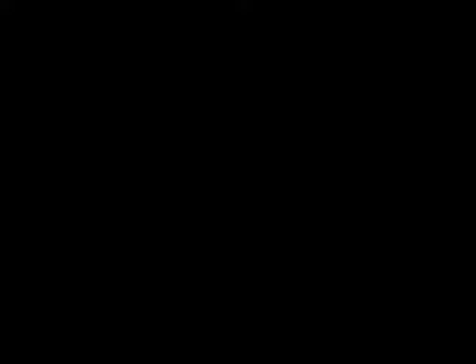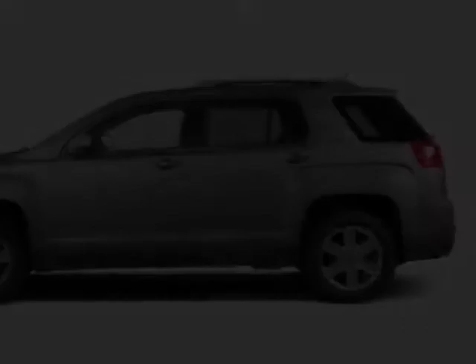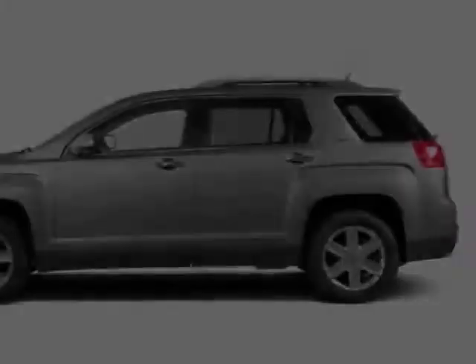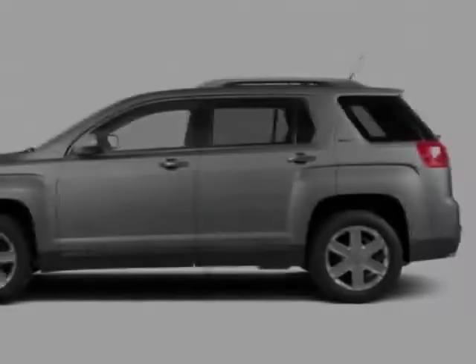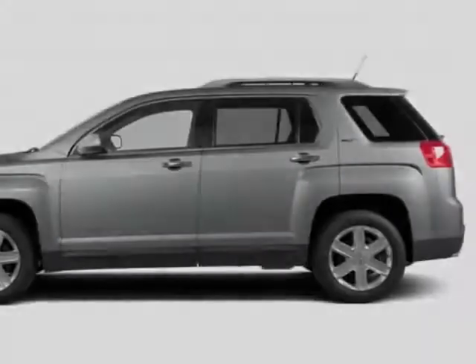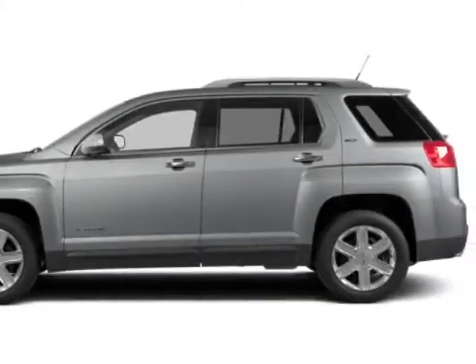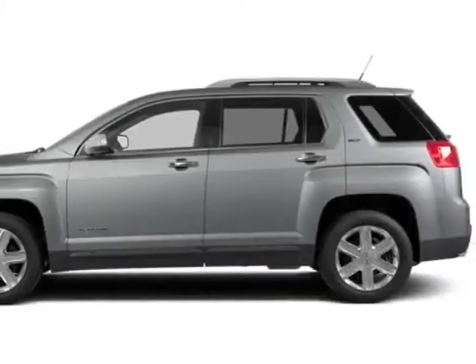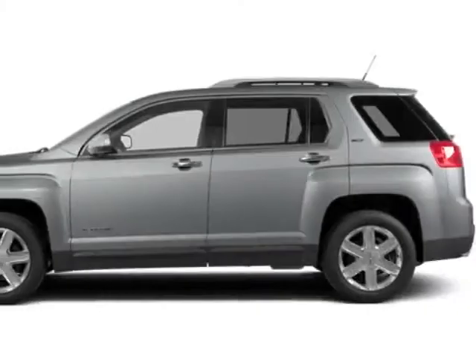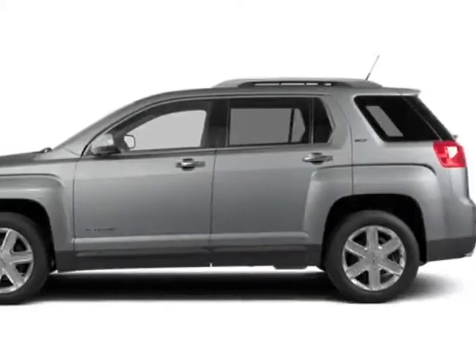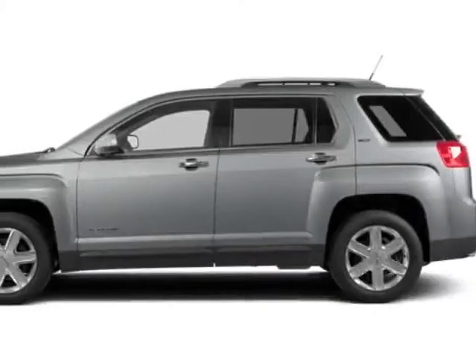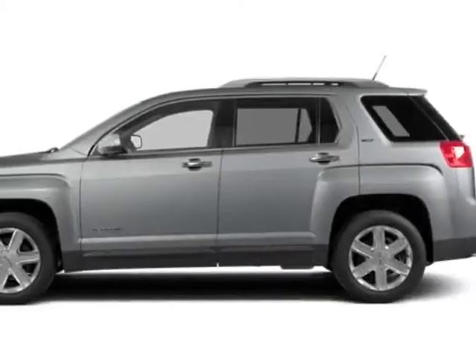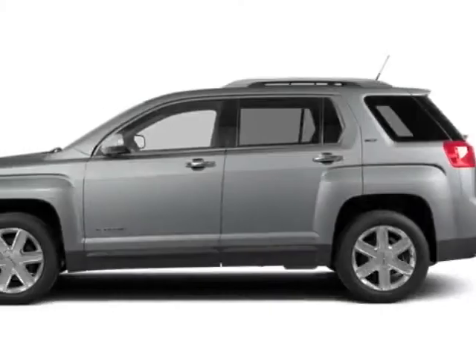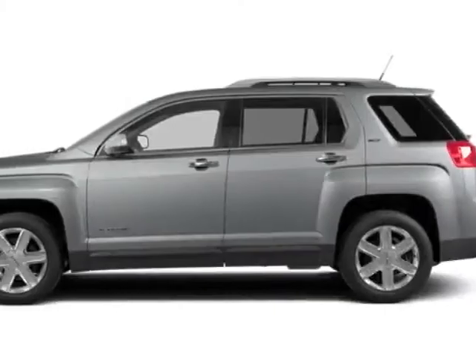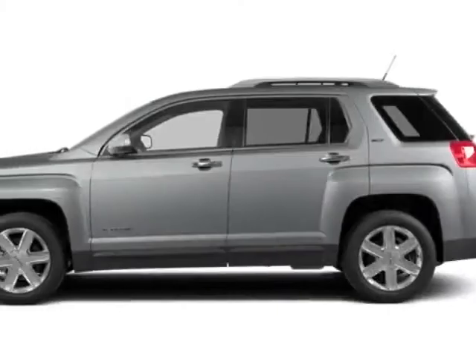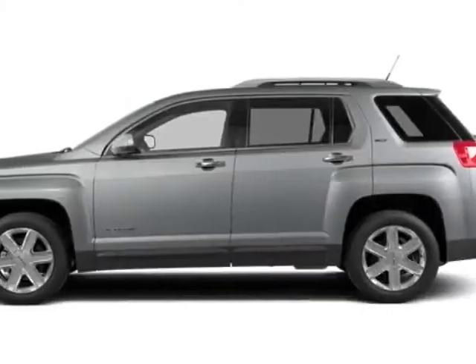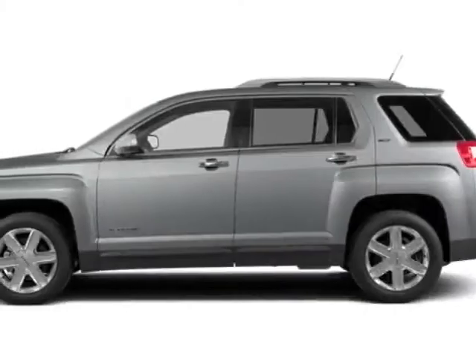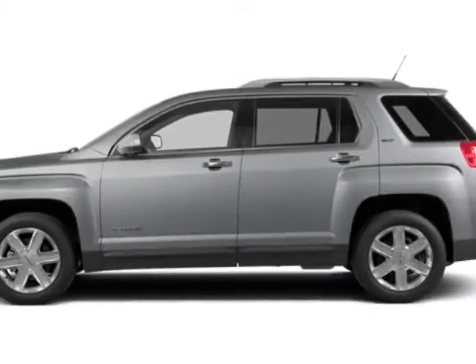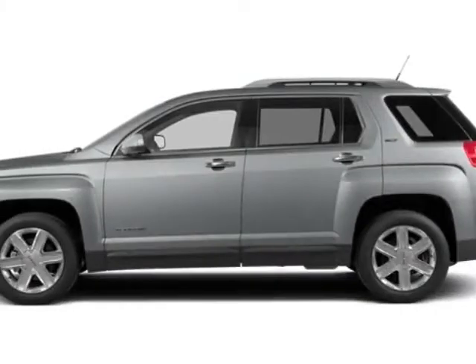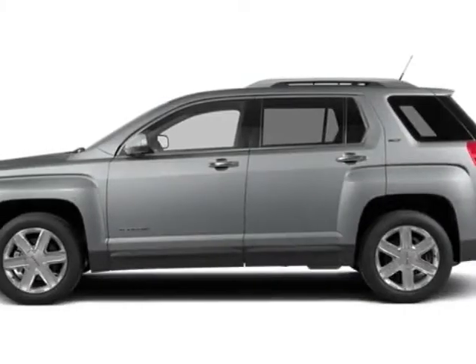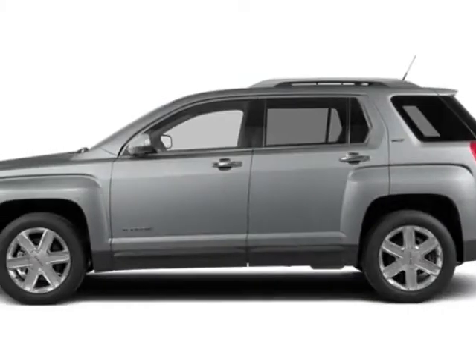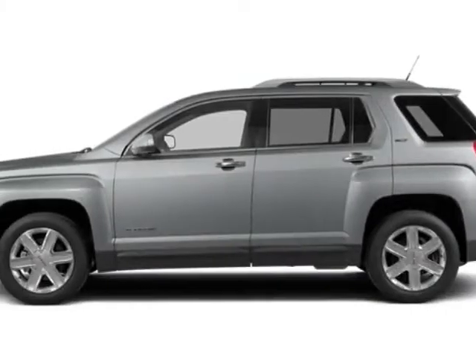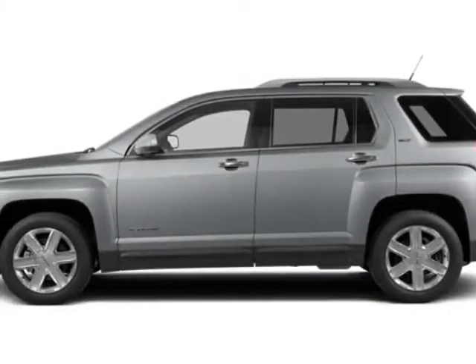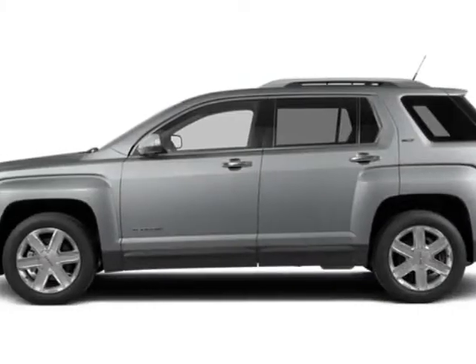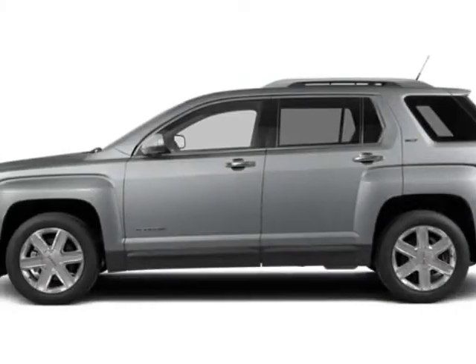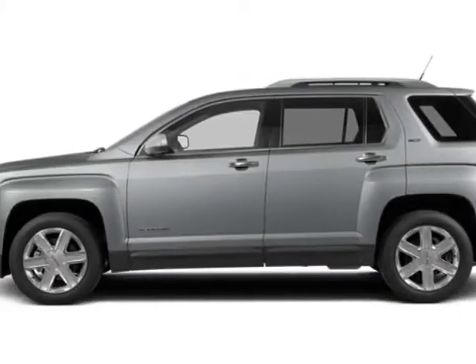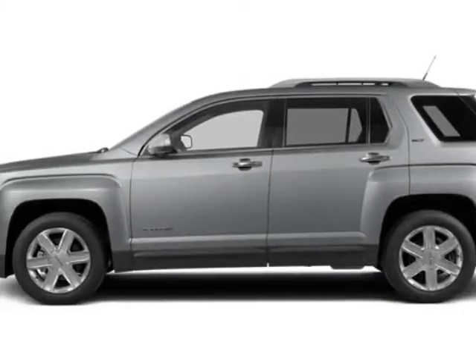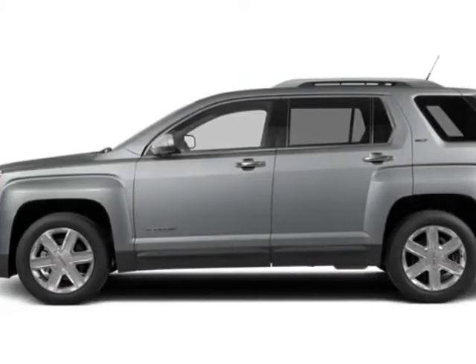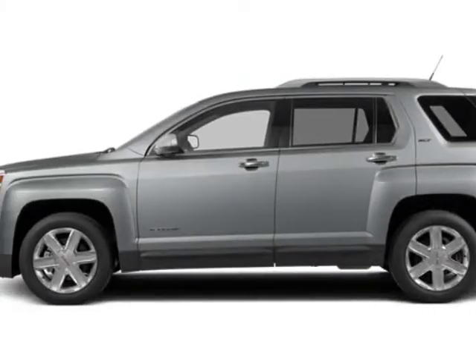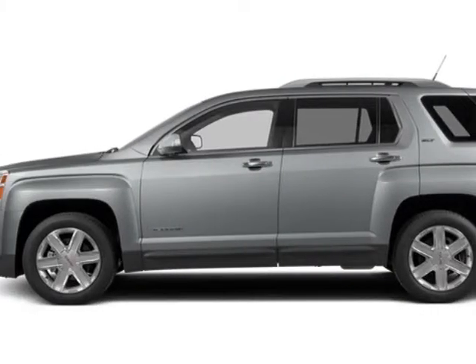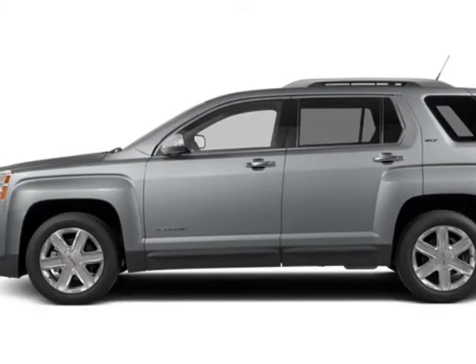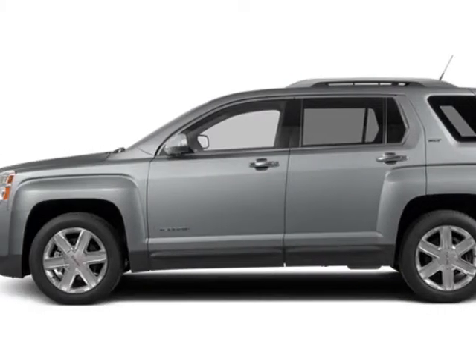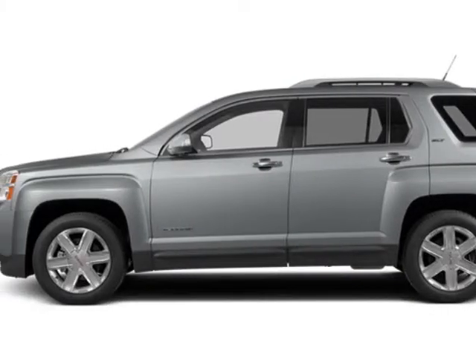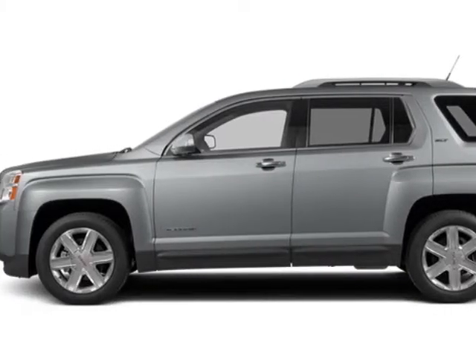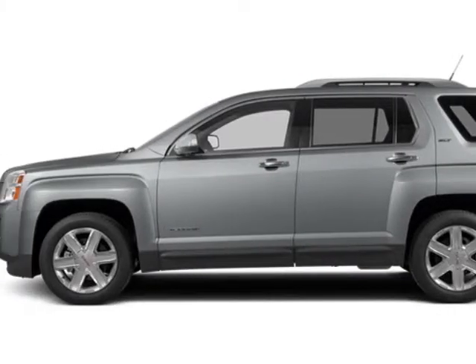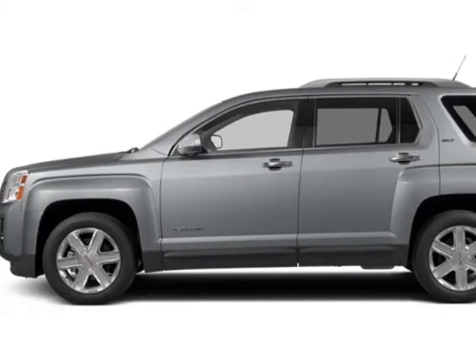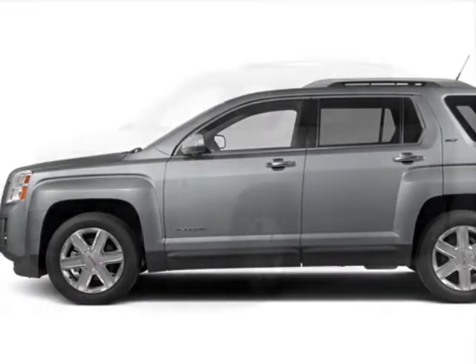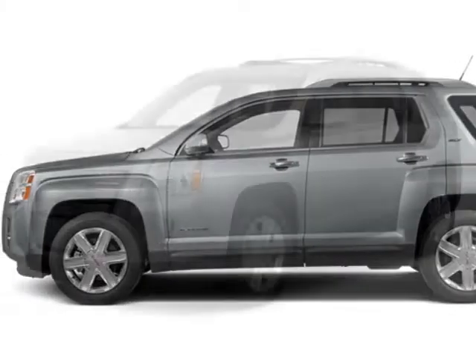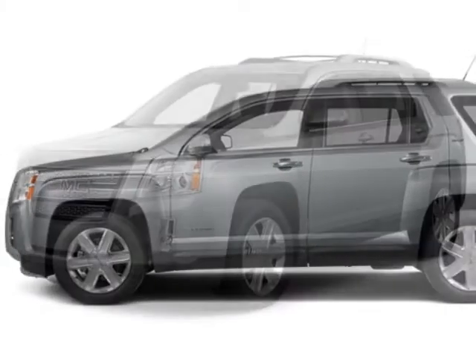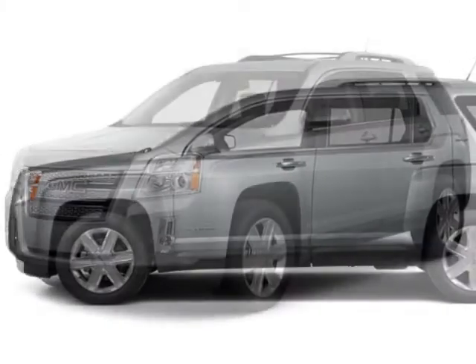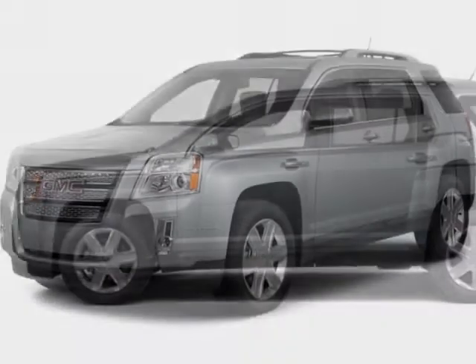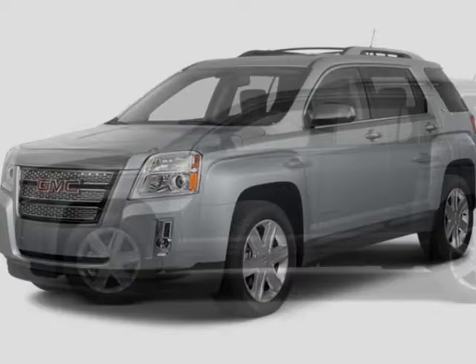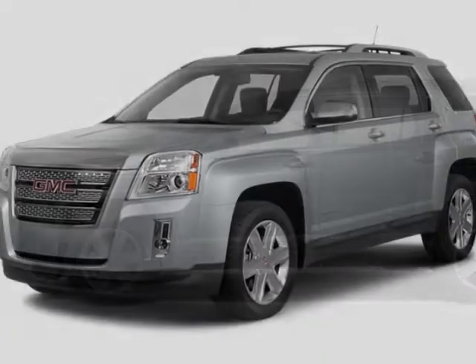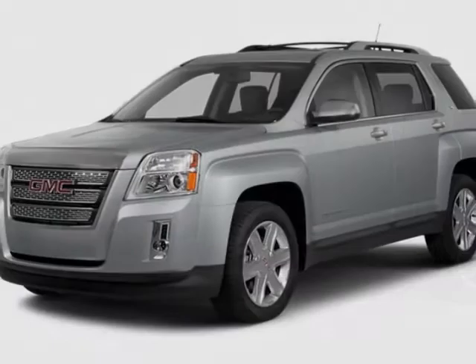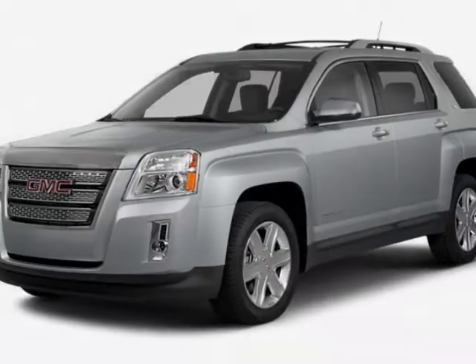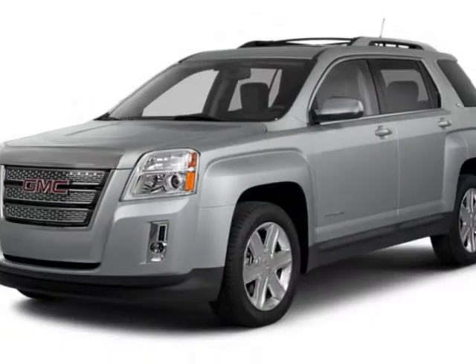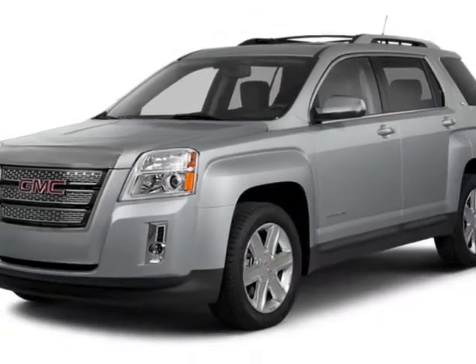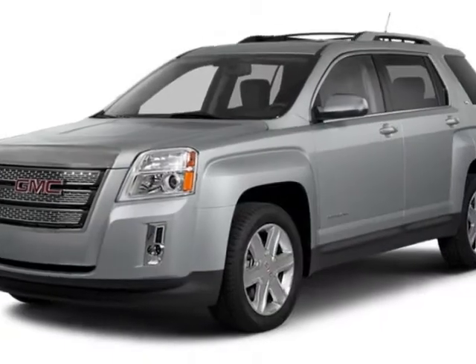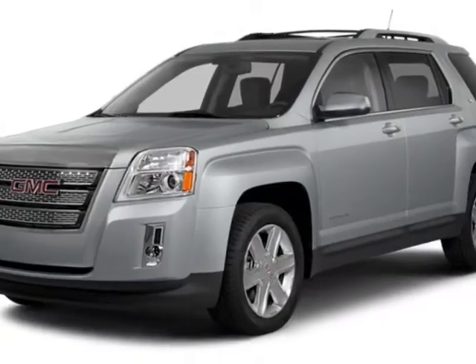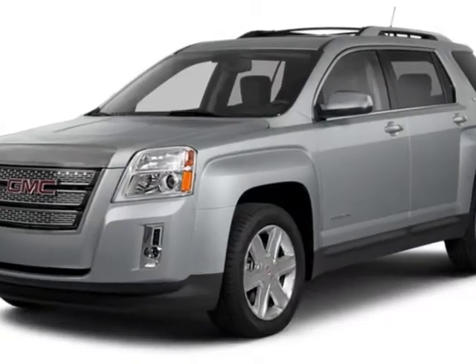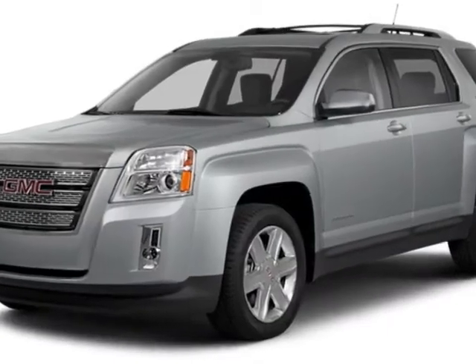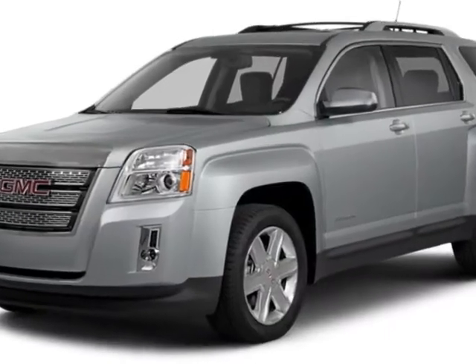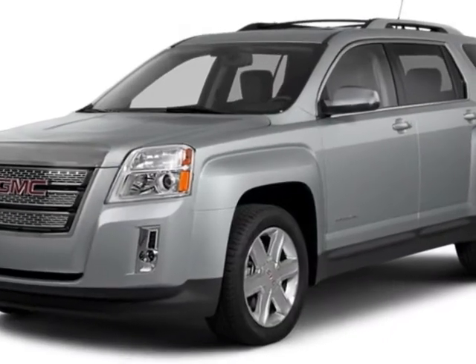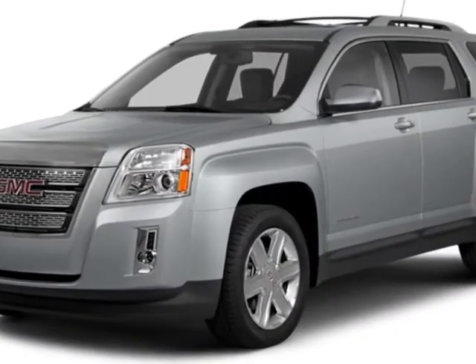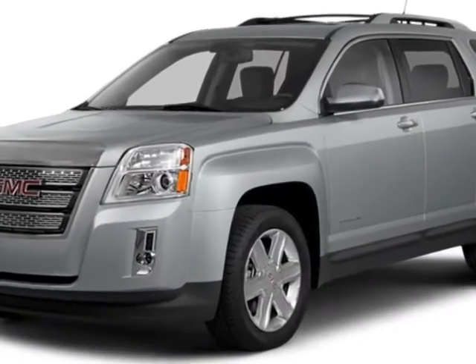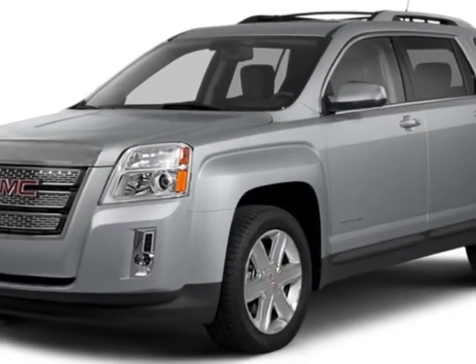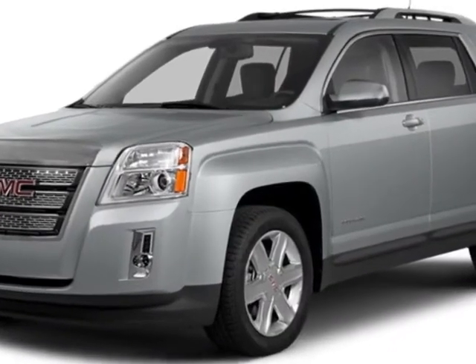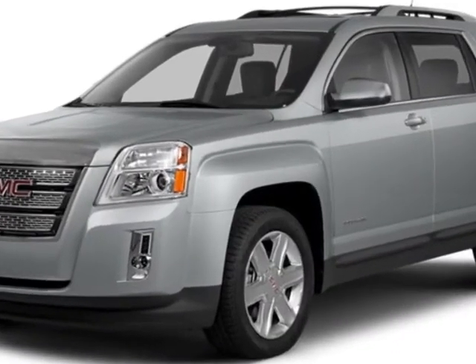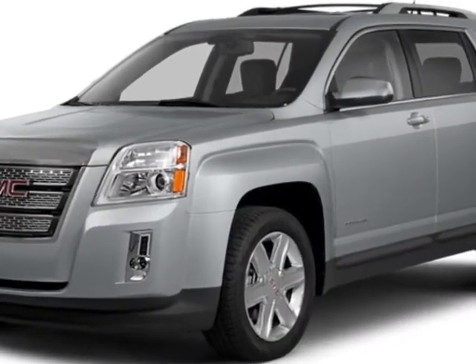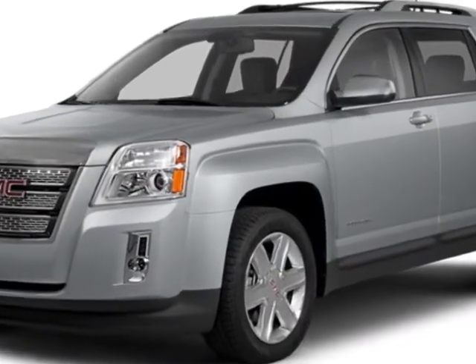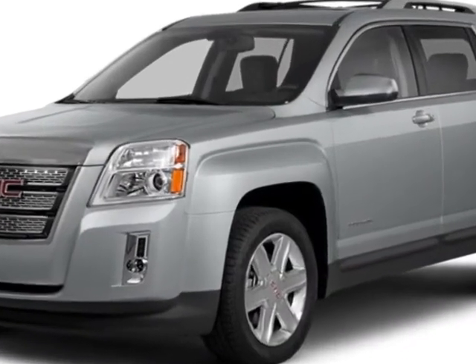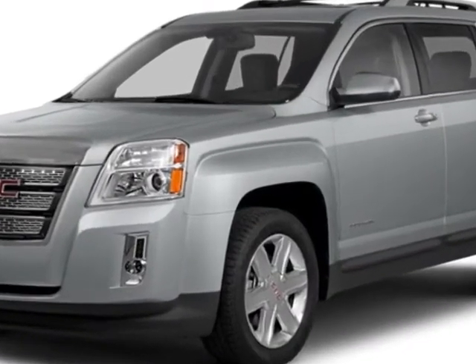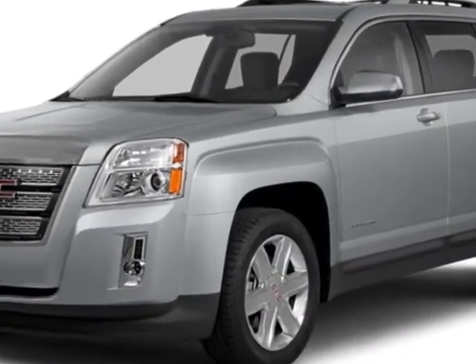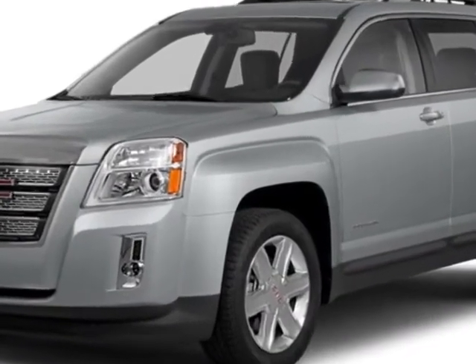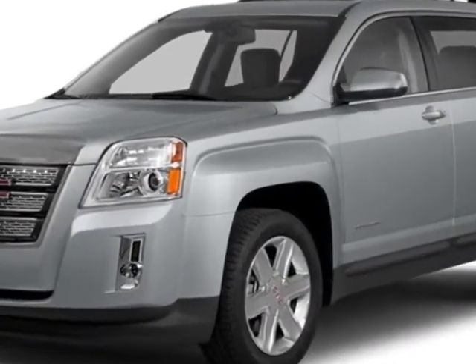Come take a look at this new 2014 GMC Terrain. For your protection, this vehicle has a full factory warranty.